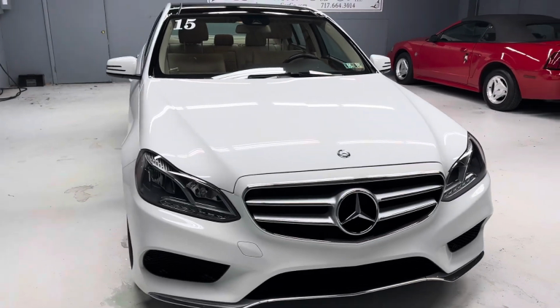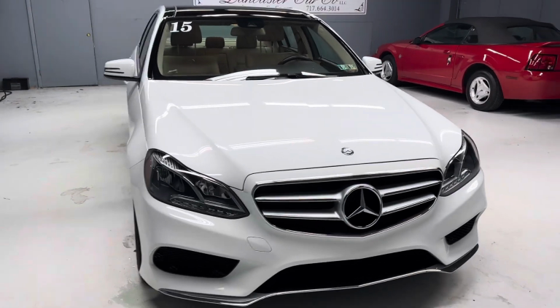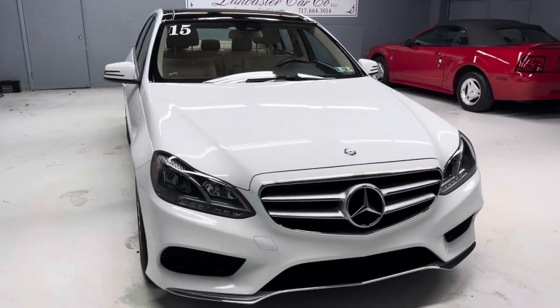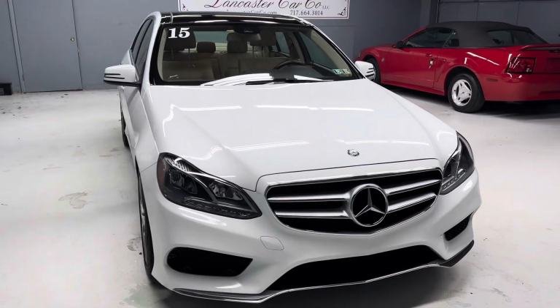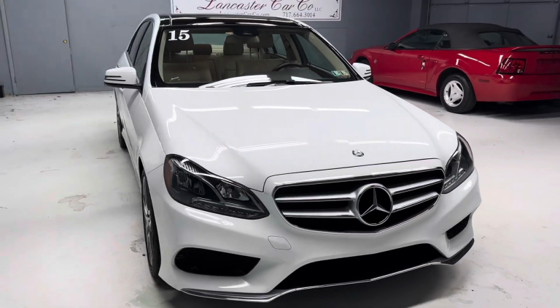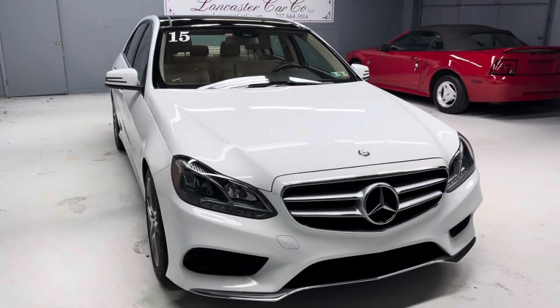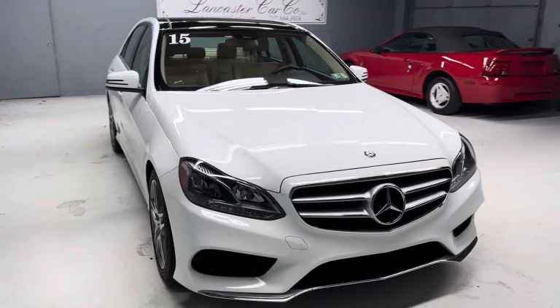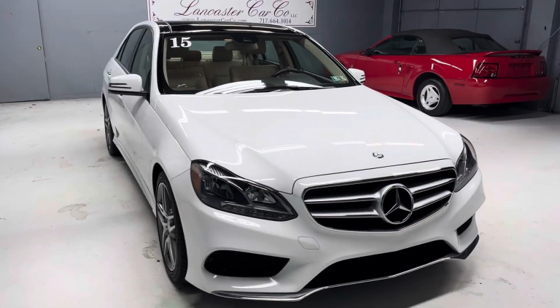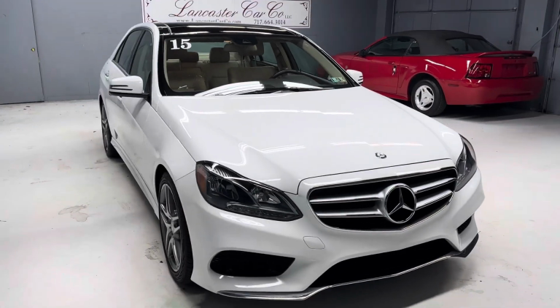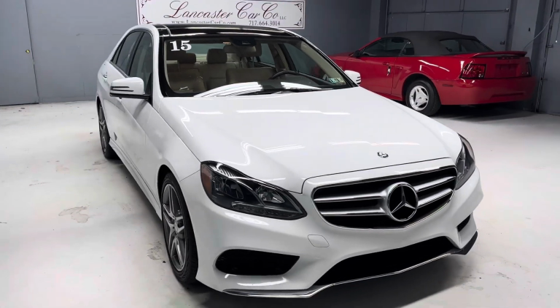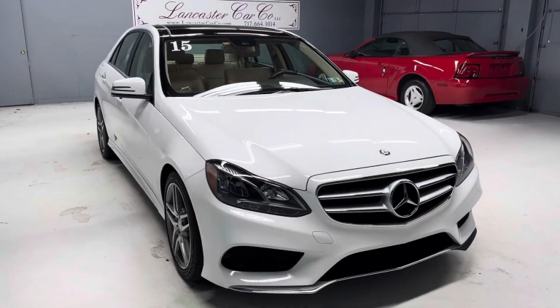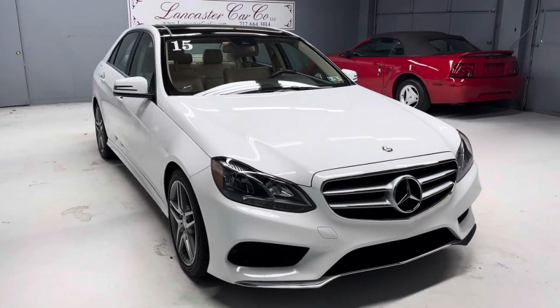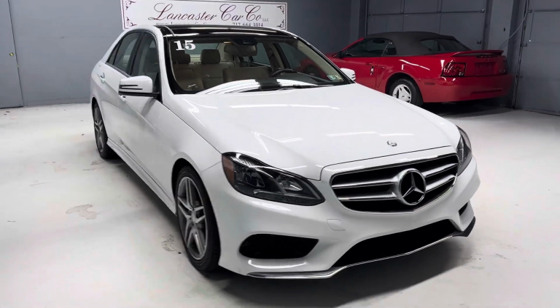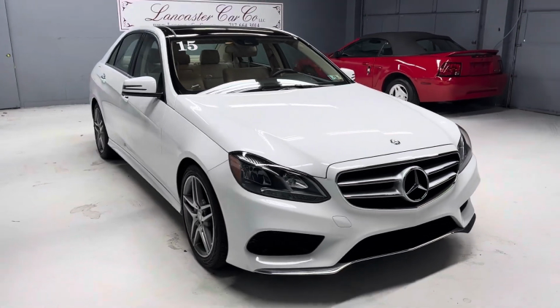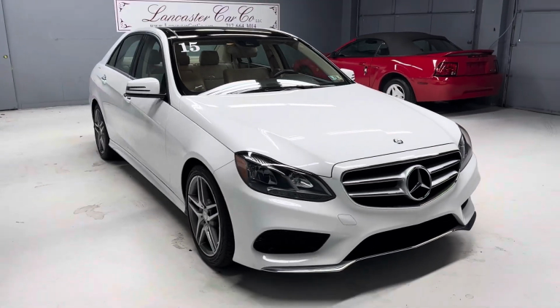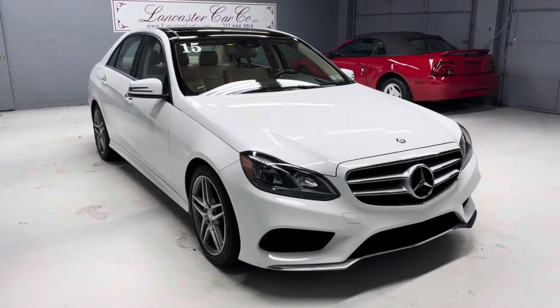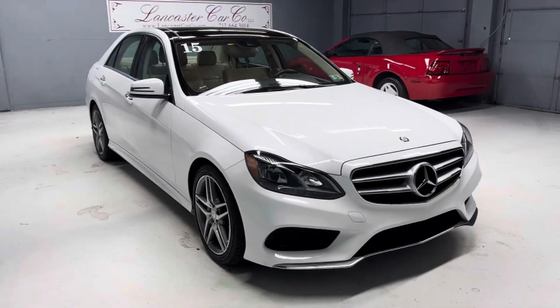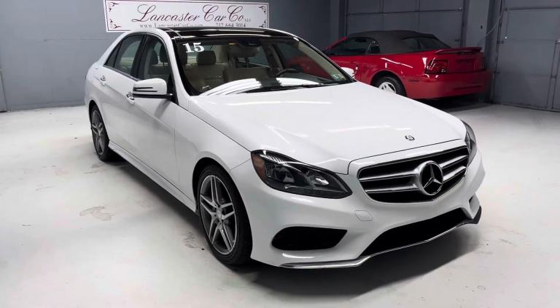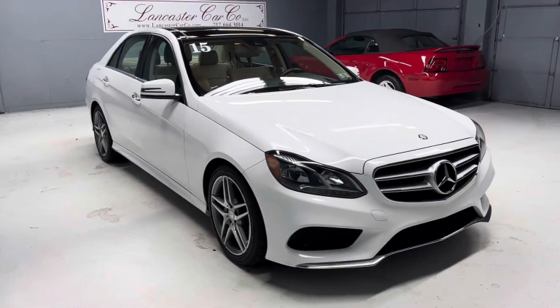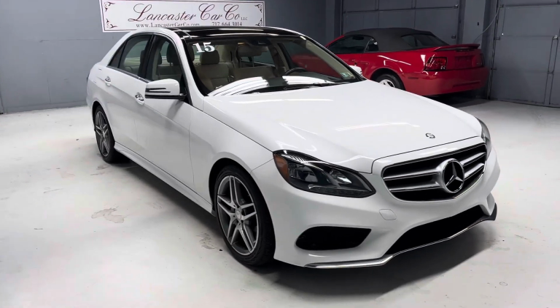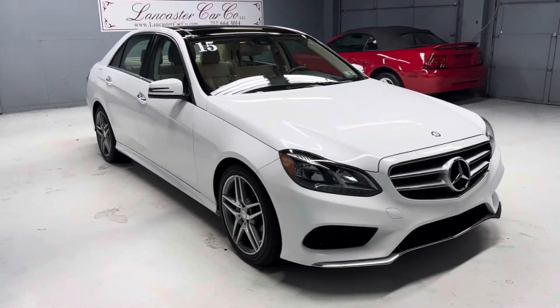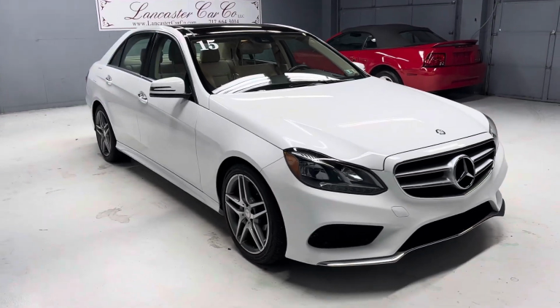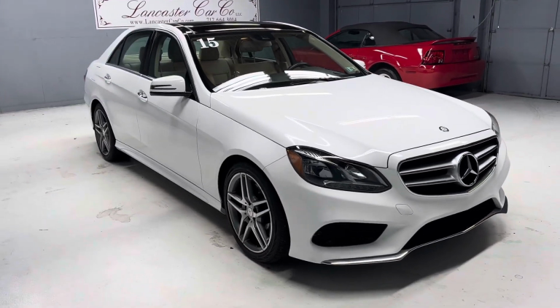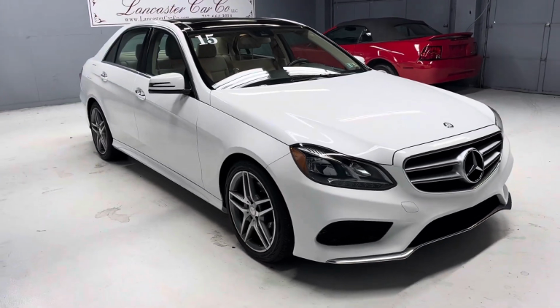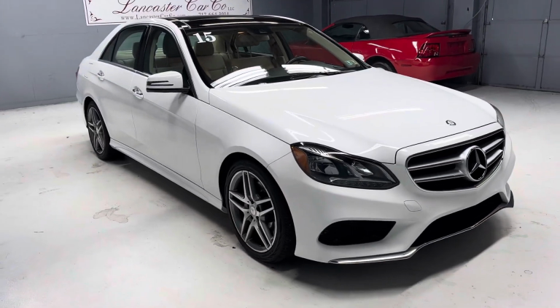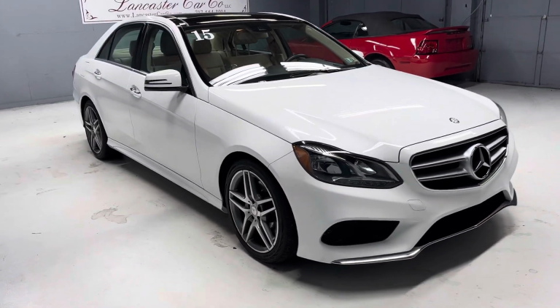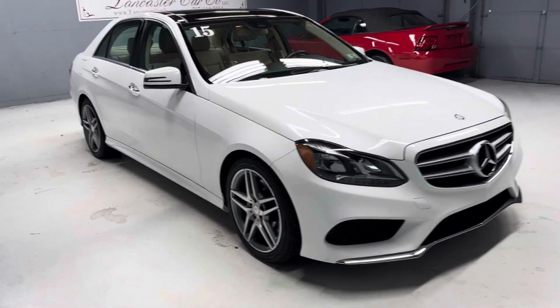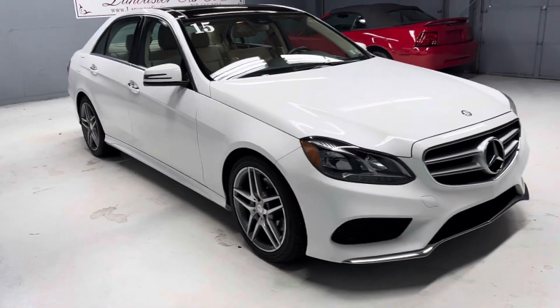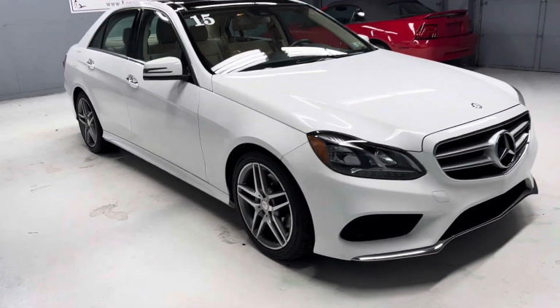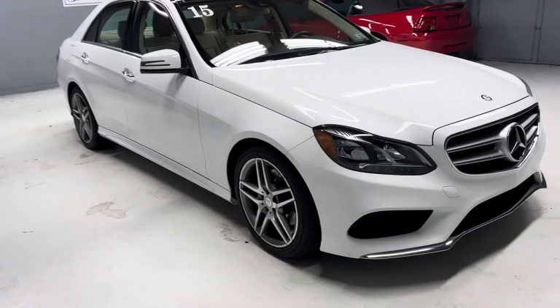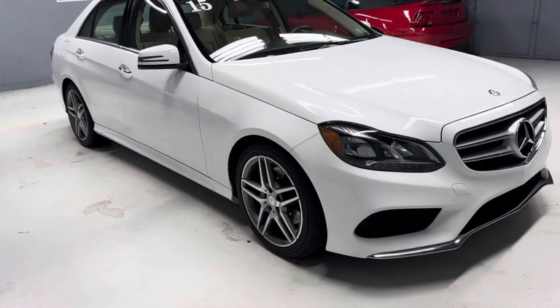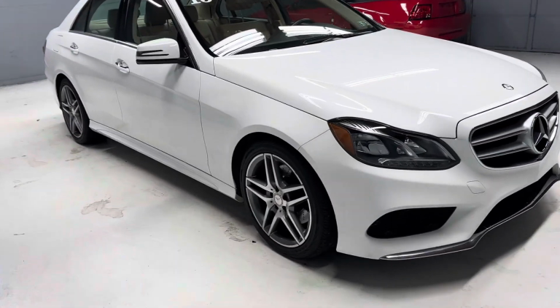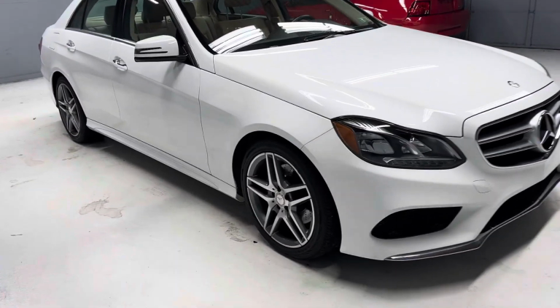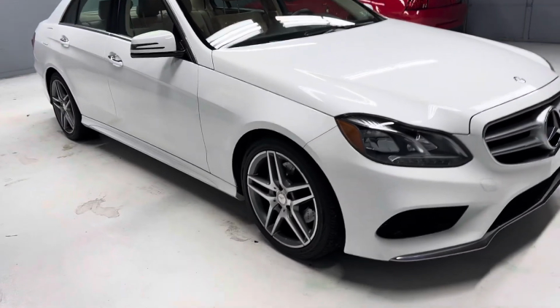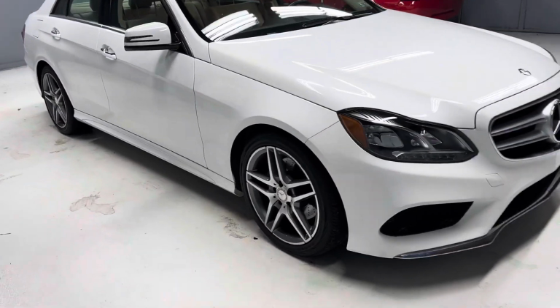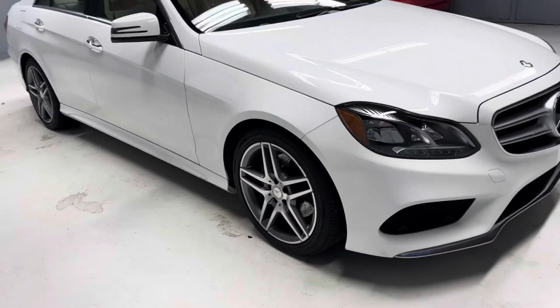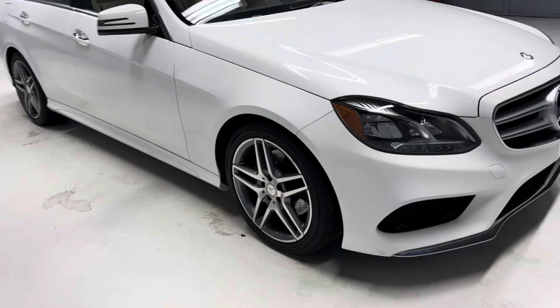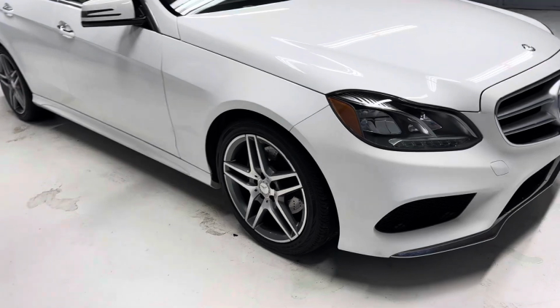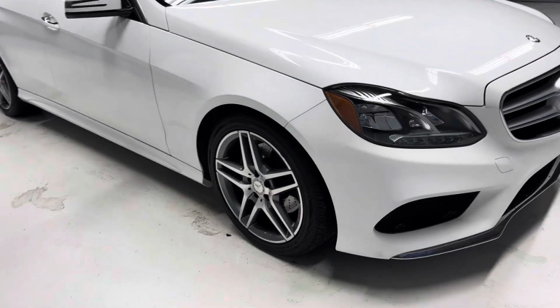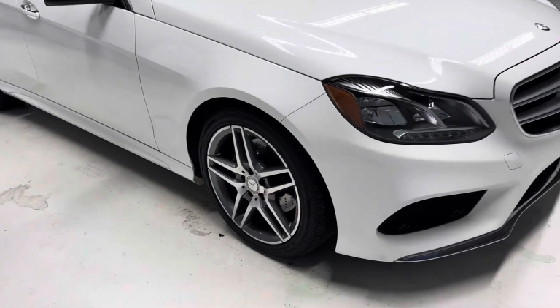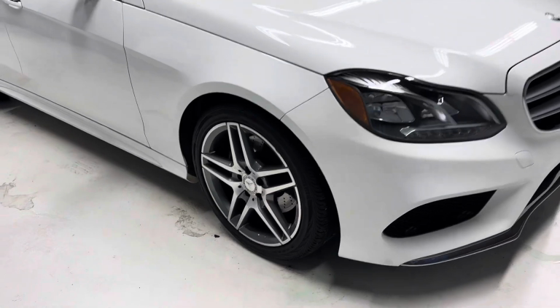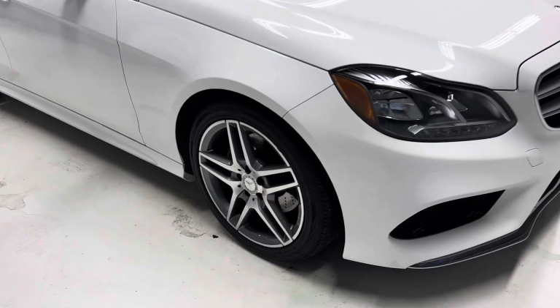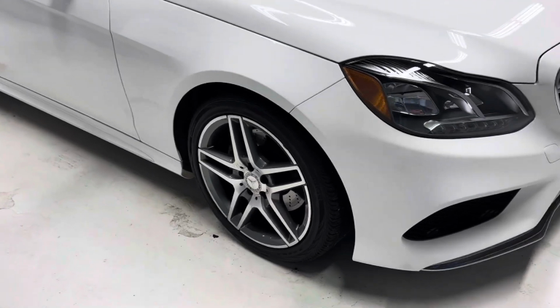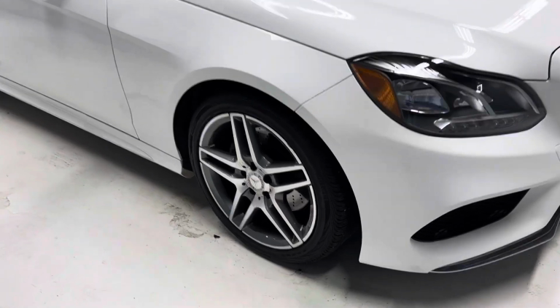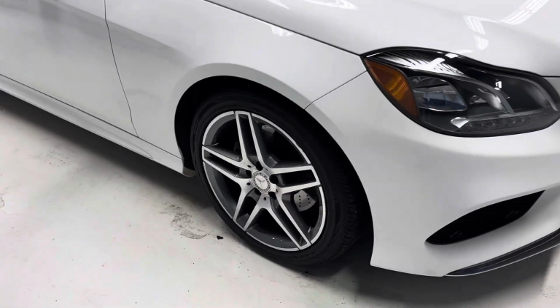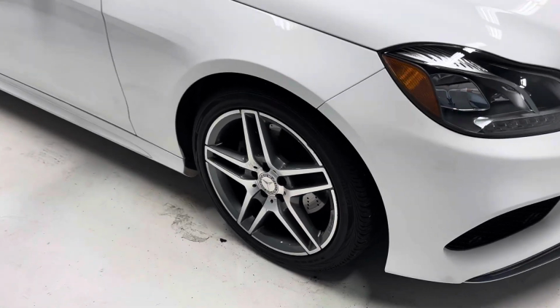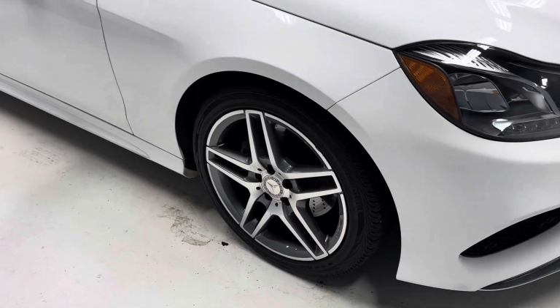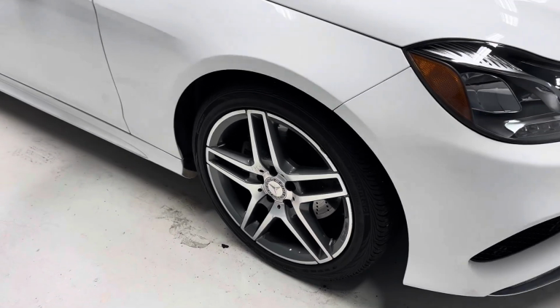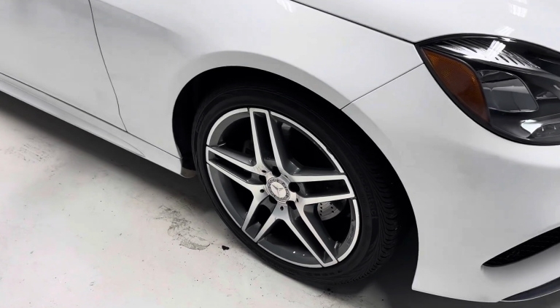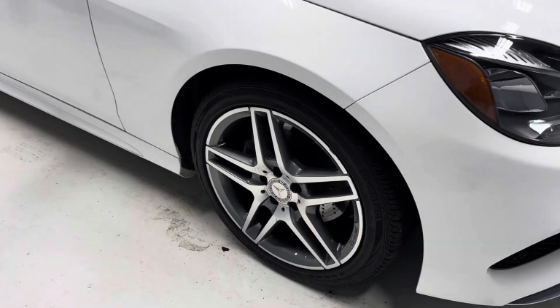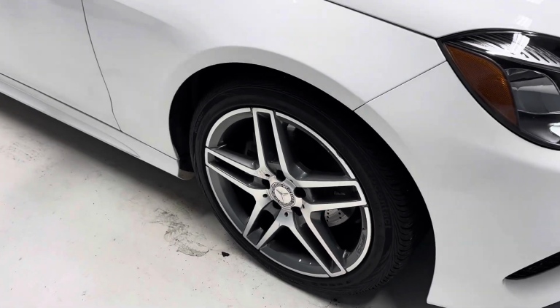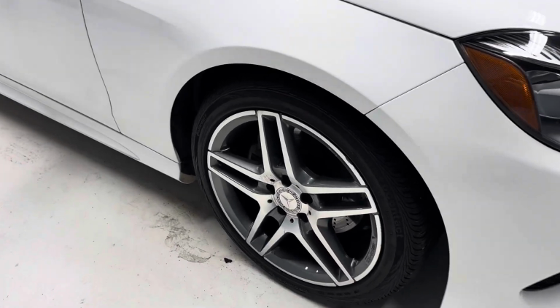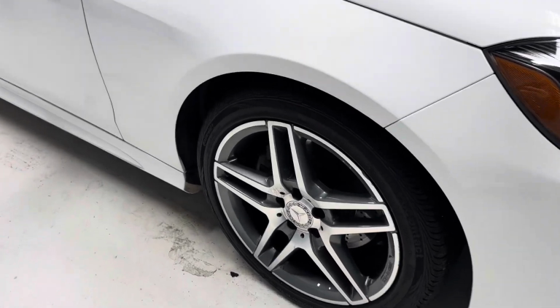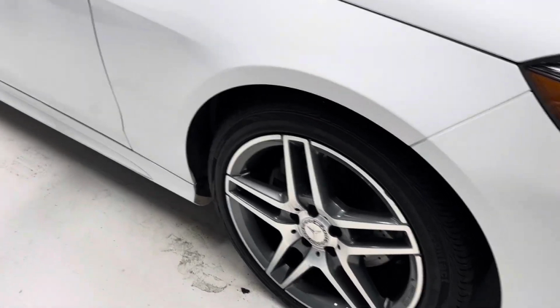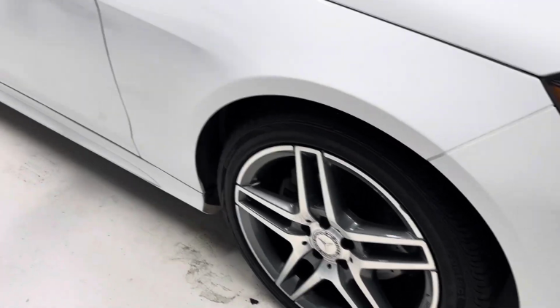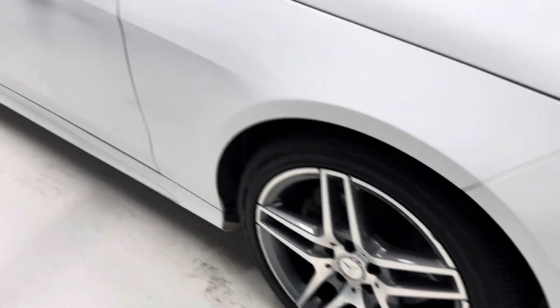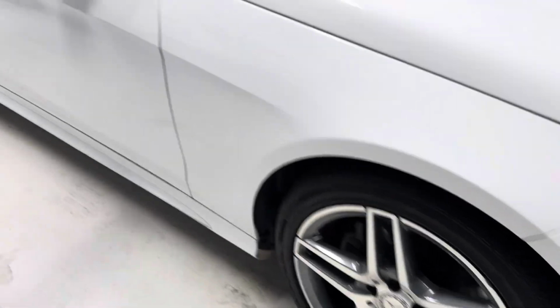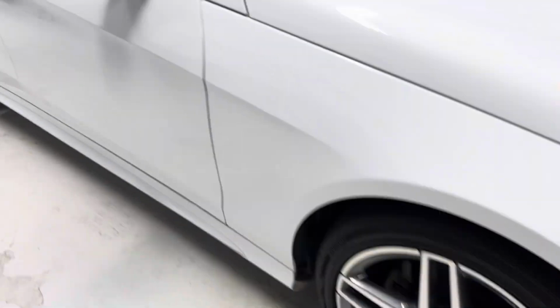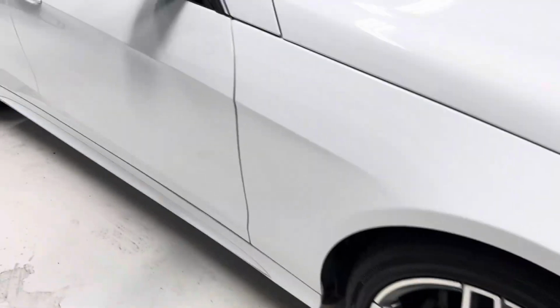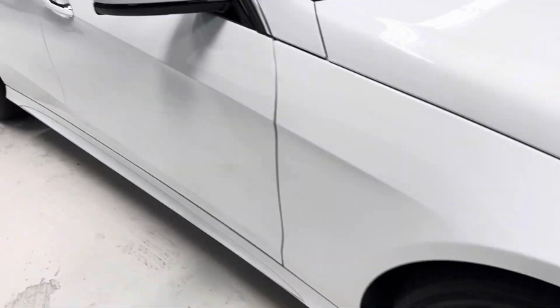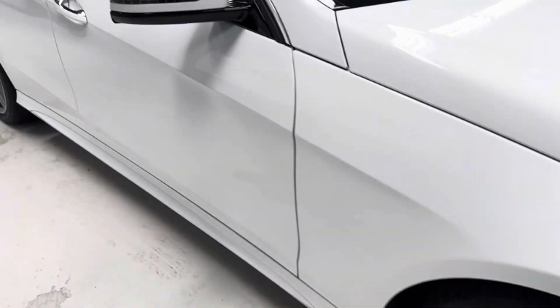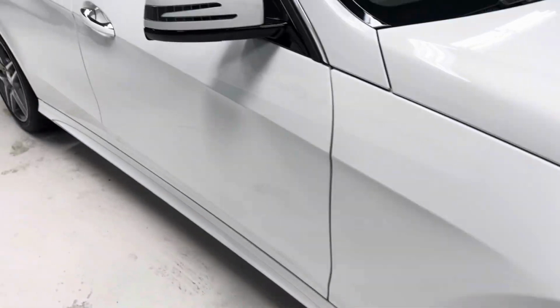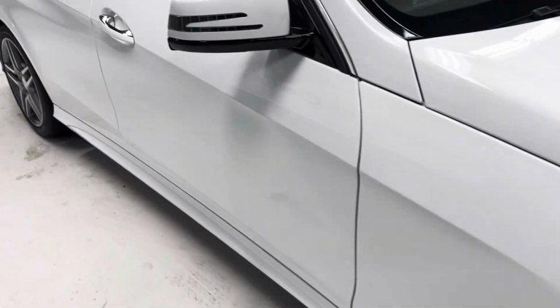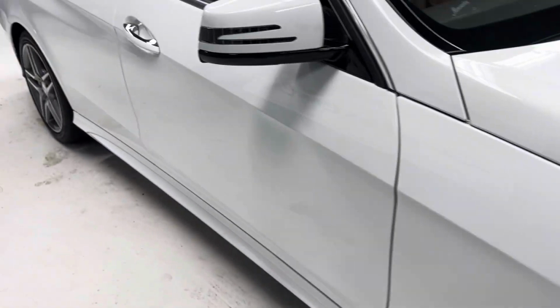We do have both keys for the vehicle, two sets of floor mats, and the owner's manual. It has four like-new Continental tires.